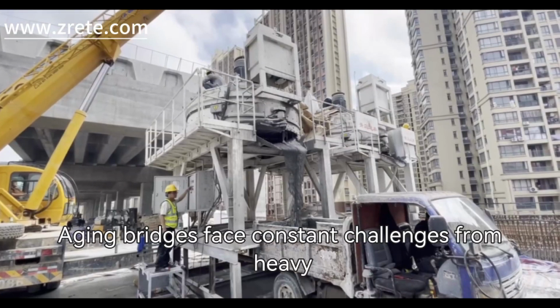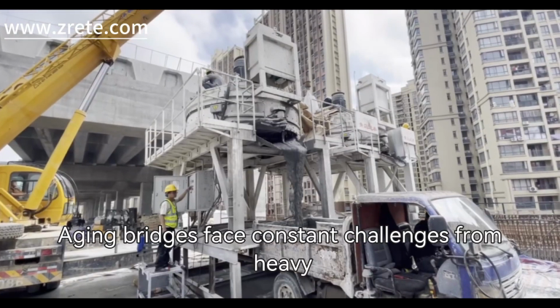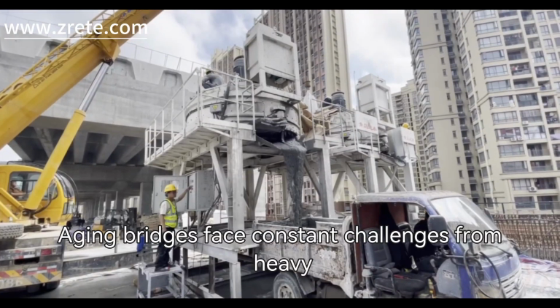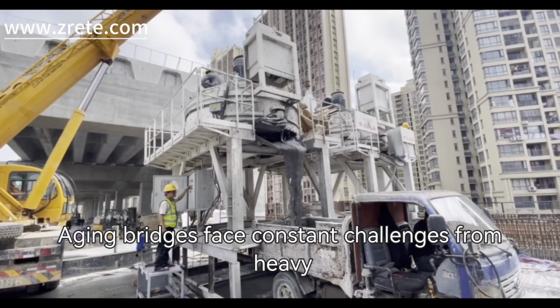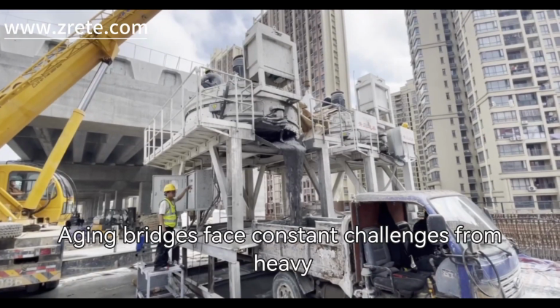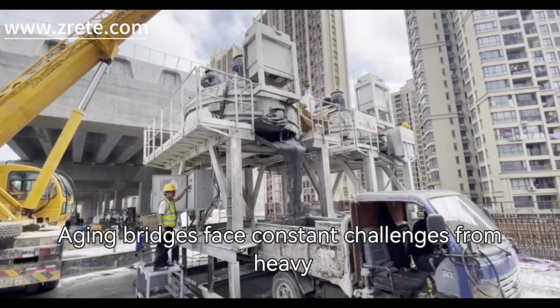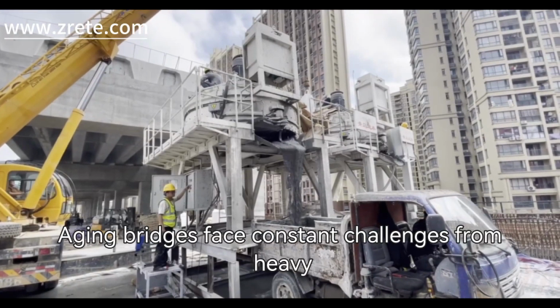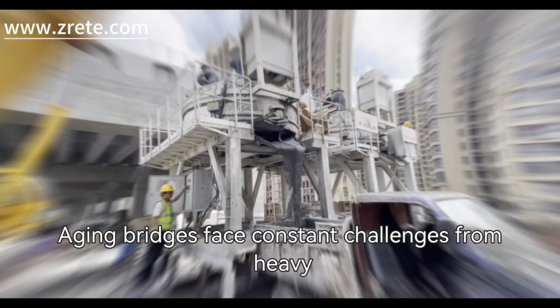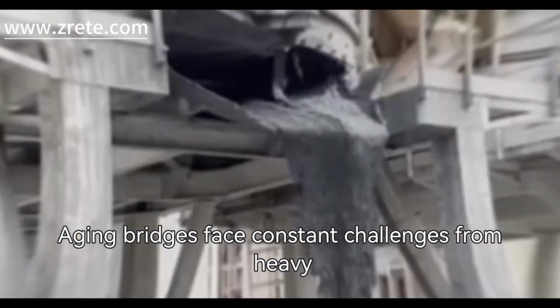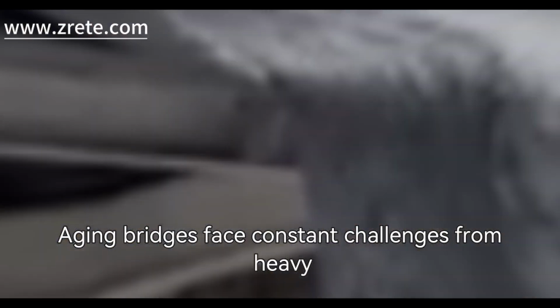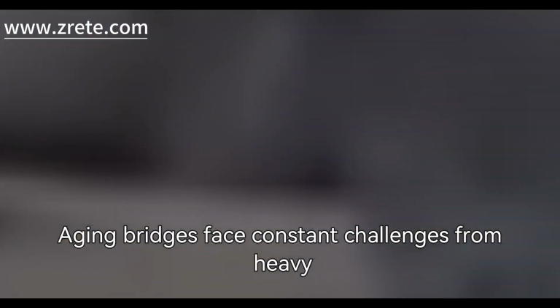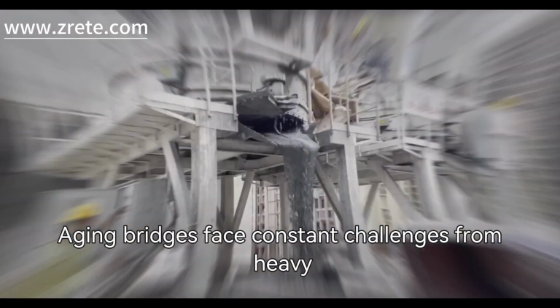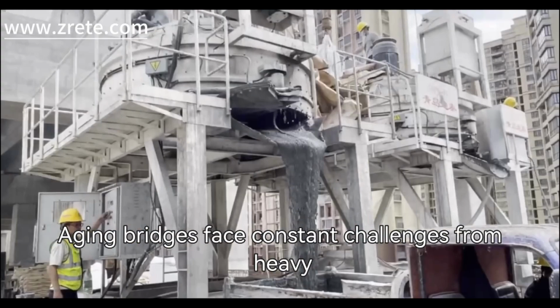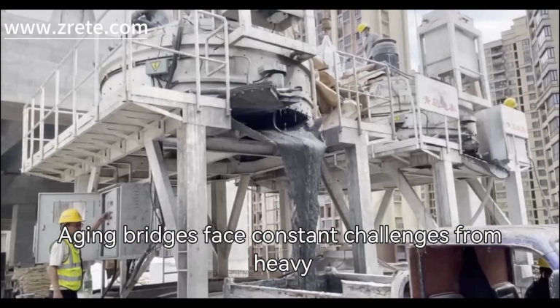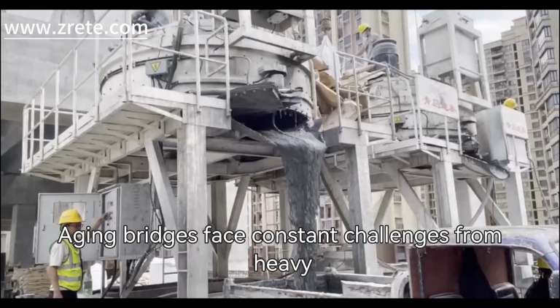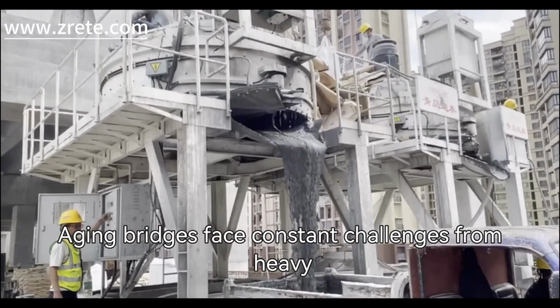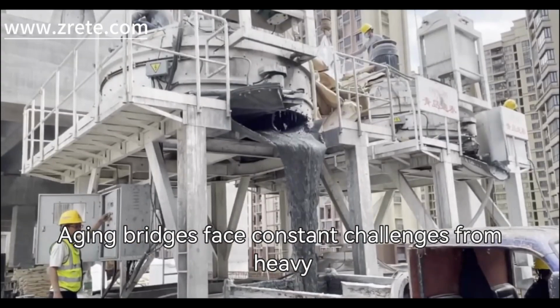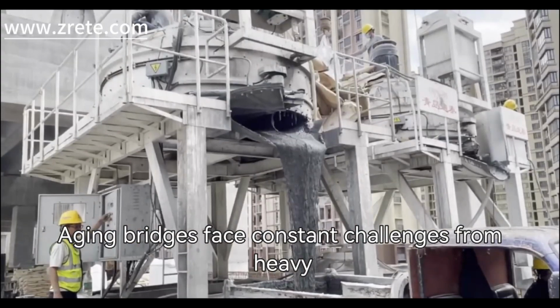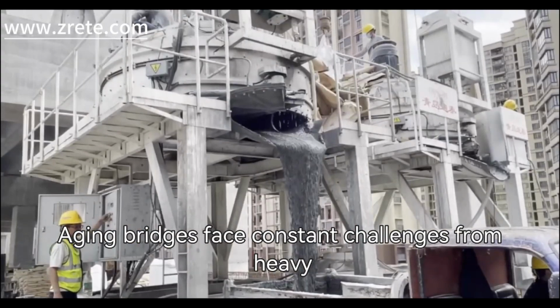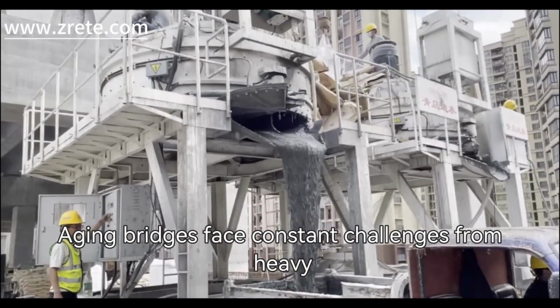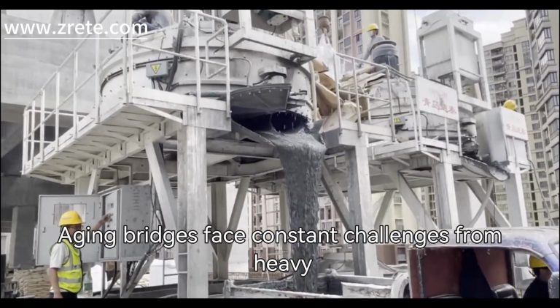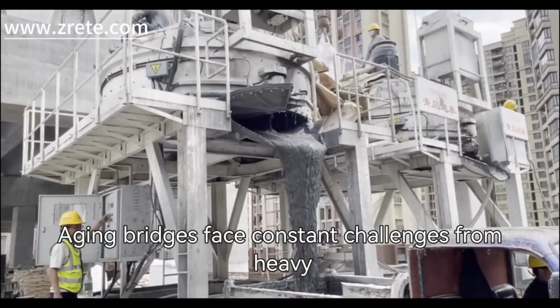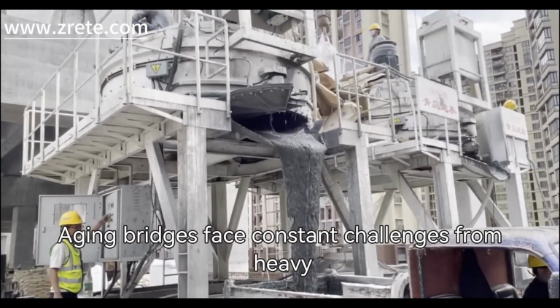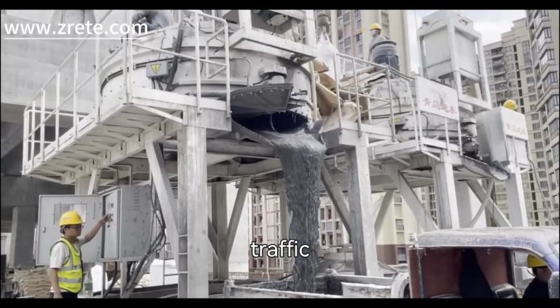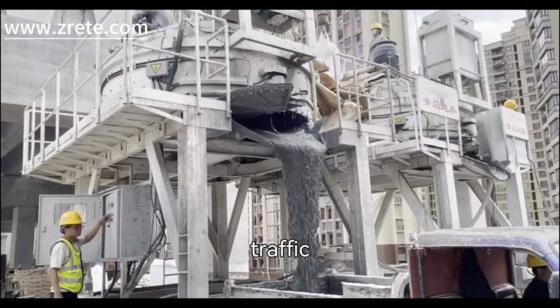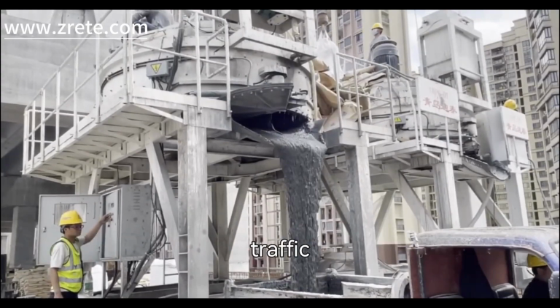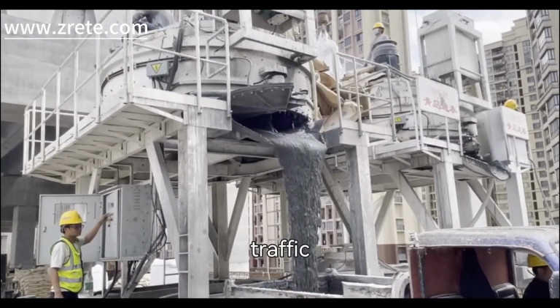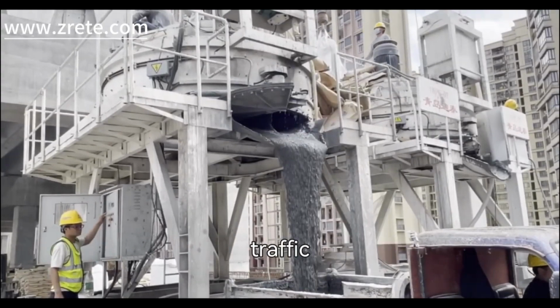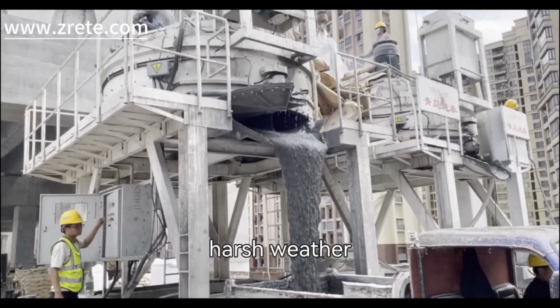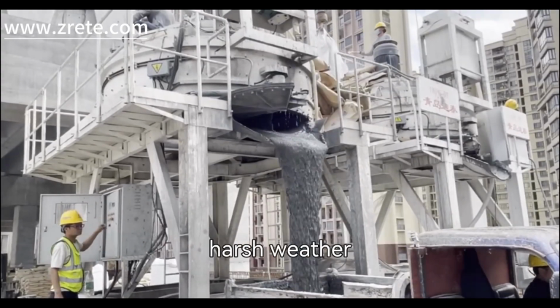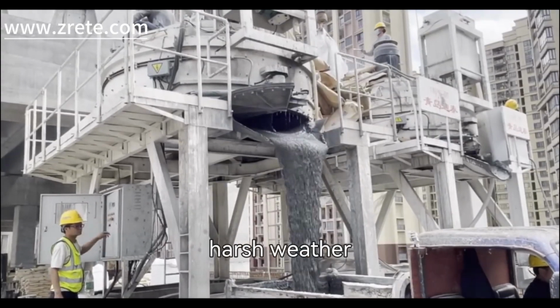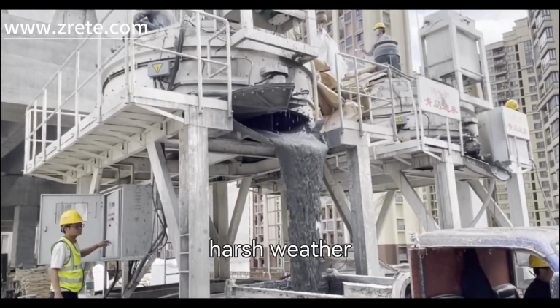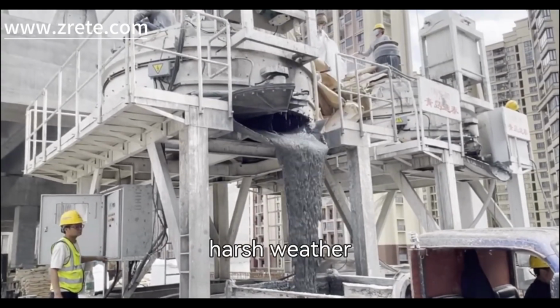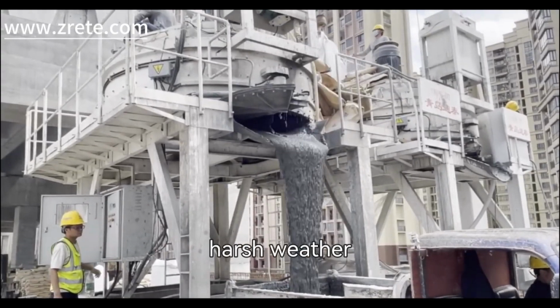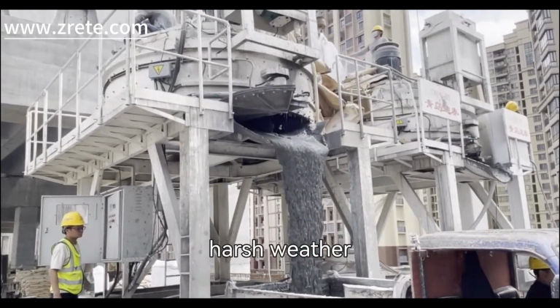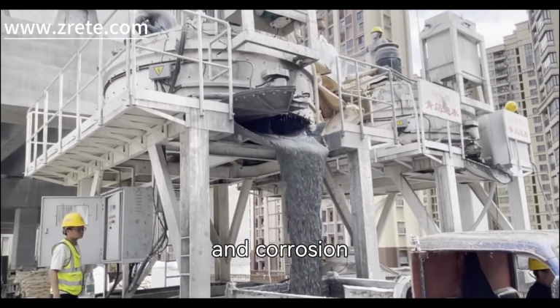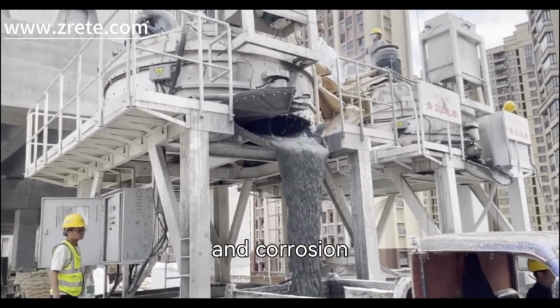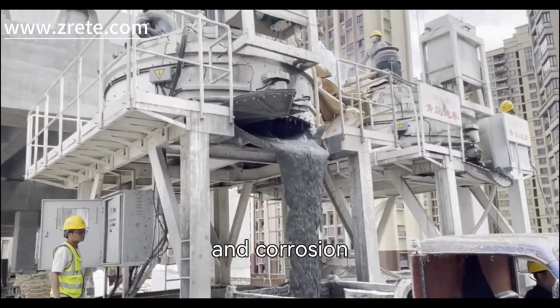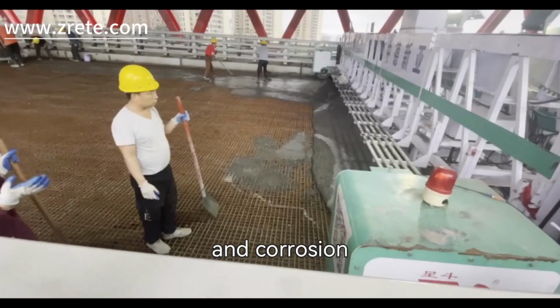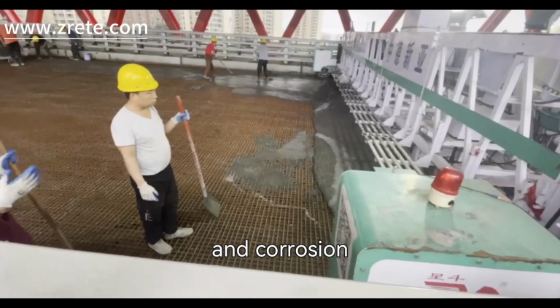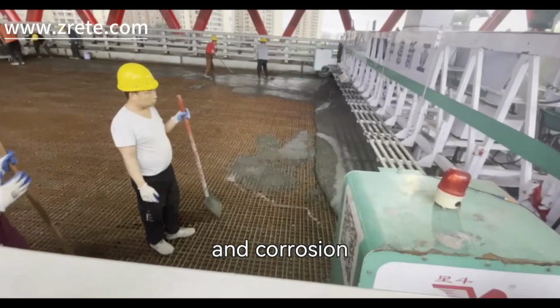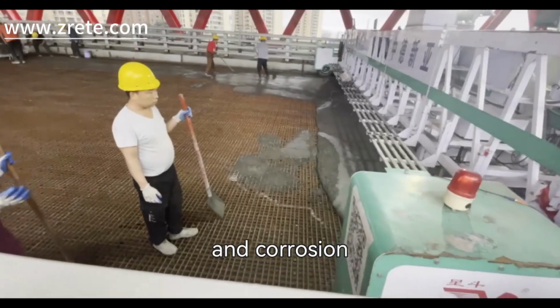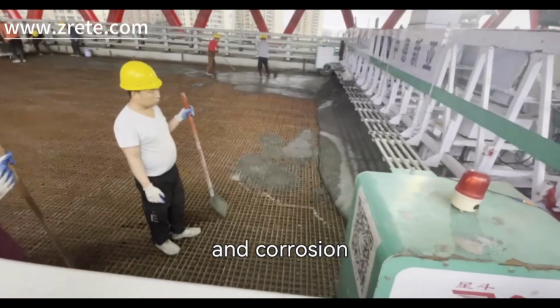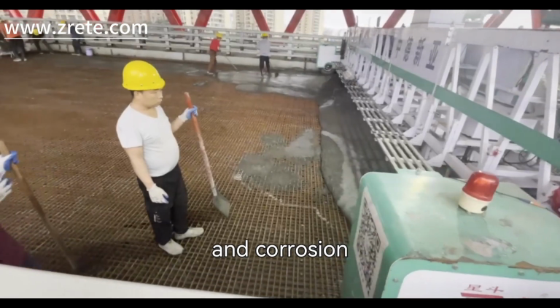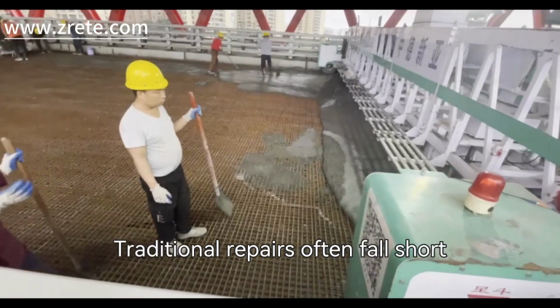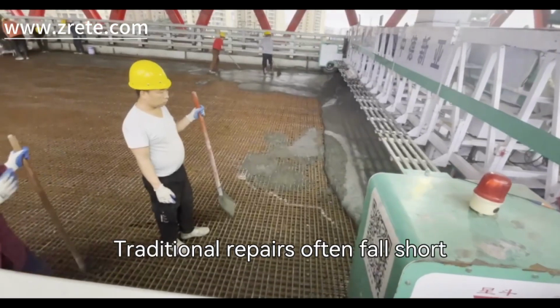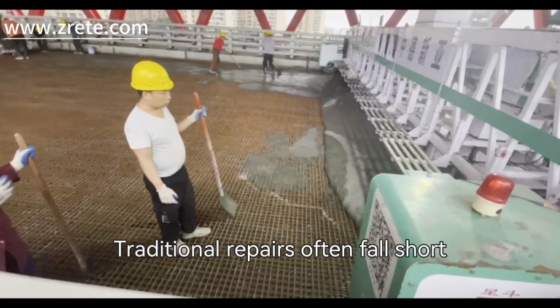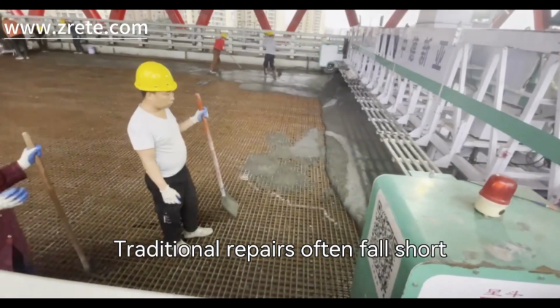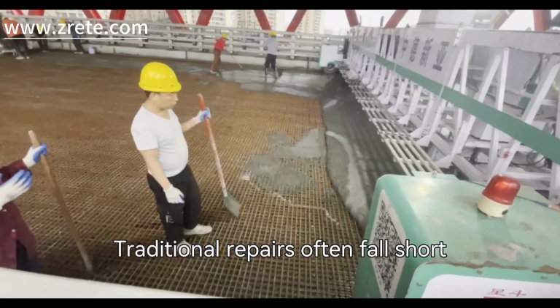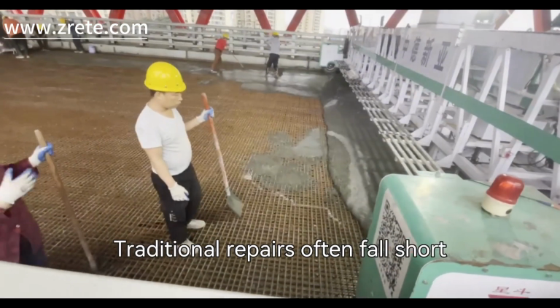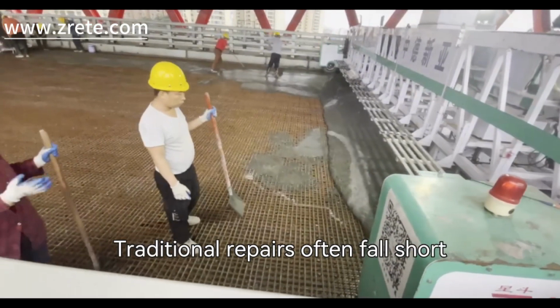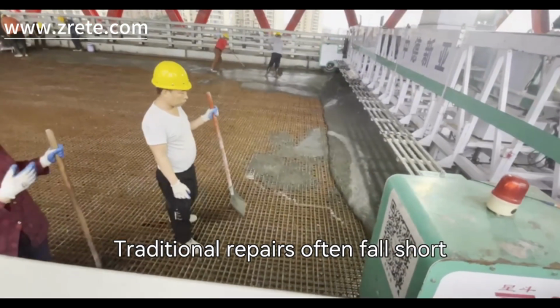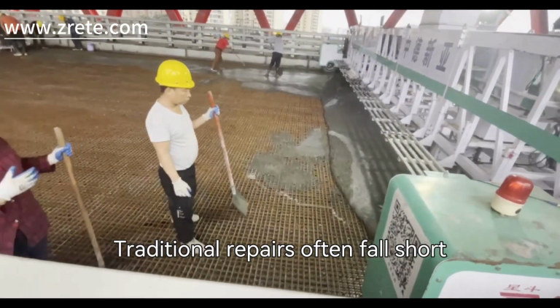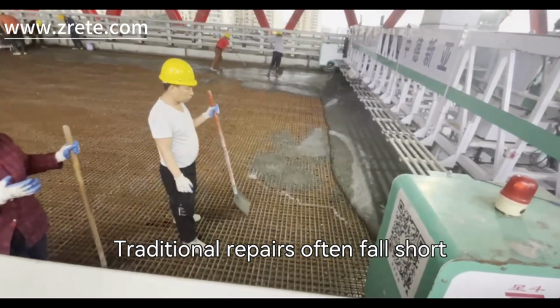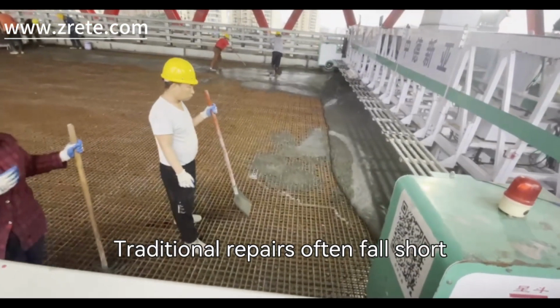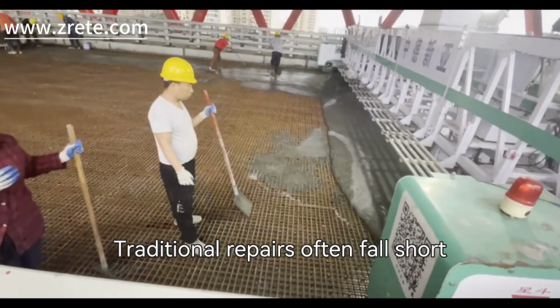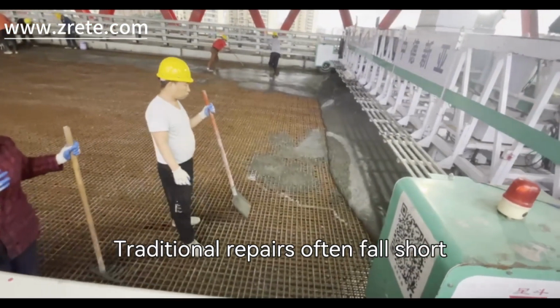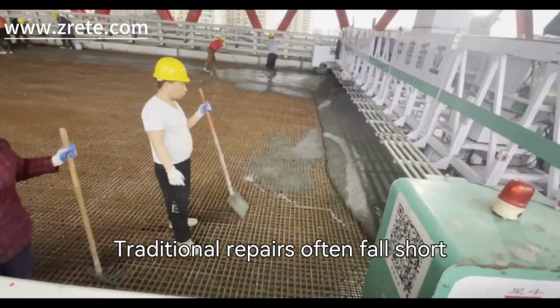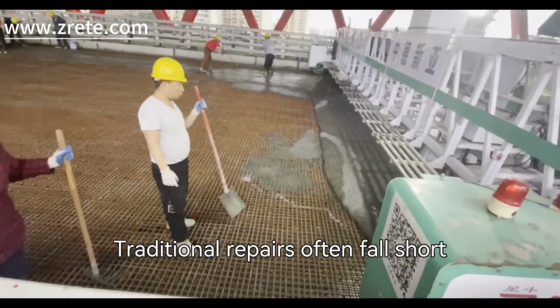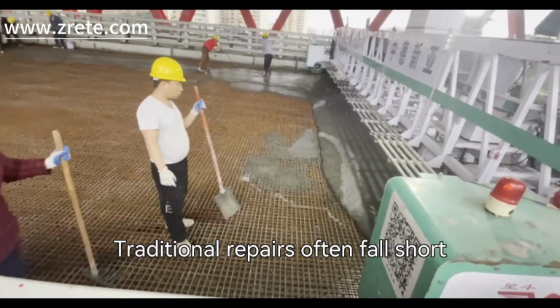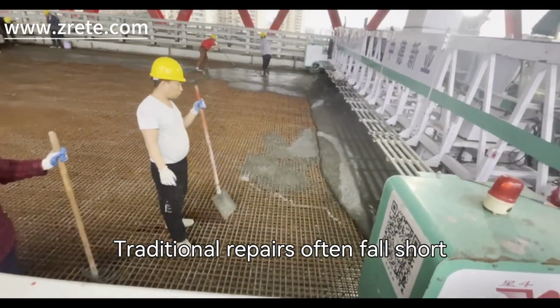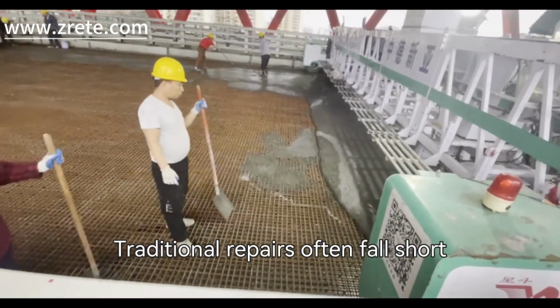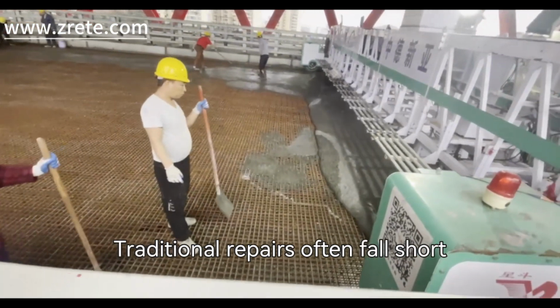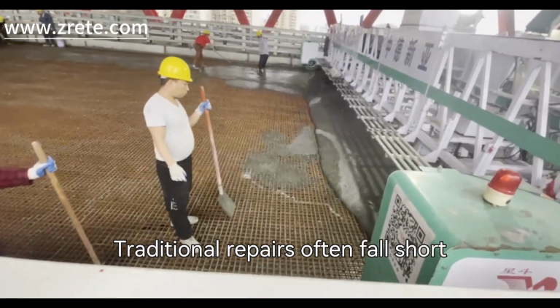Aging bridges face constant challenges from heavy traffic, harsh weather, and corrosion. Traditional repairs often fall short, leading to frequent maintenance.